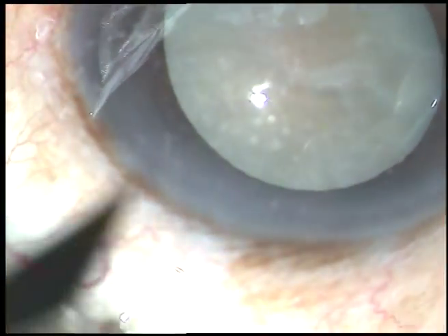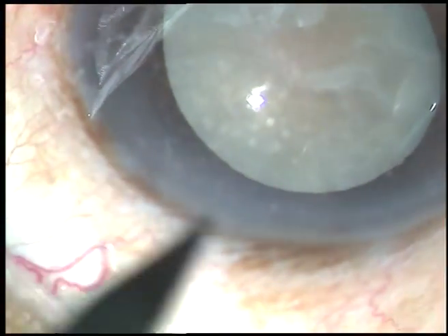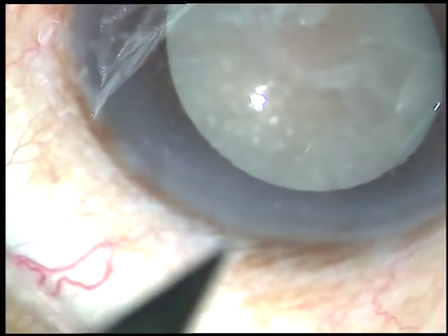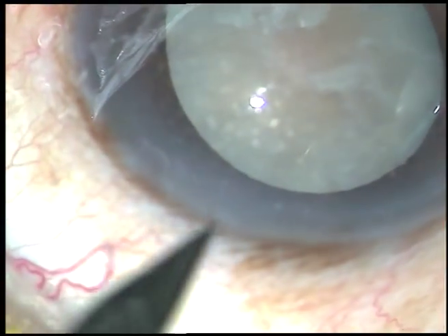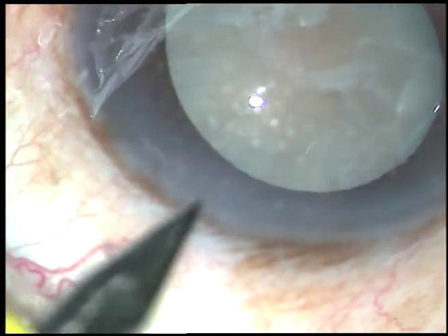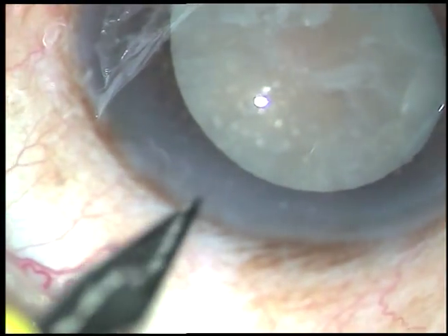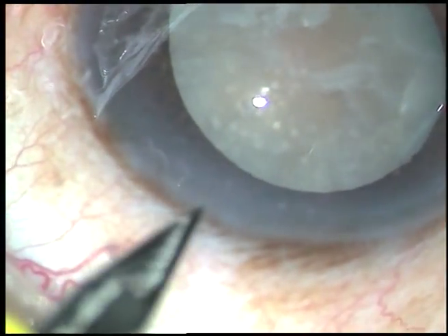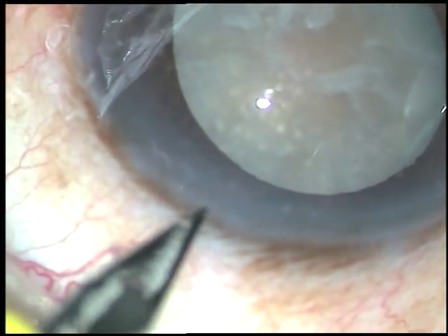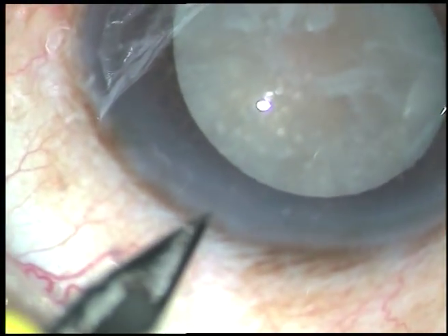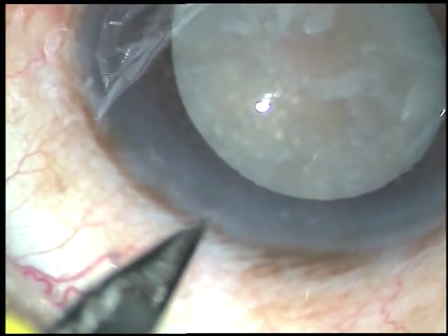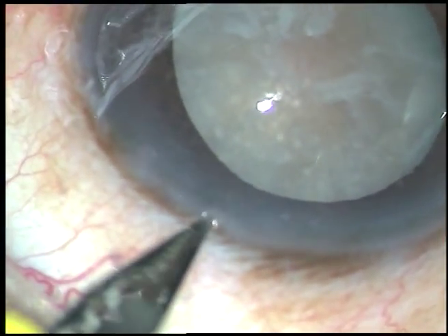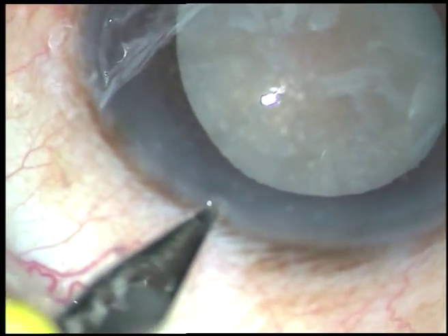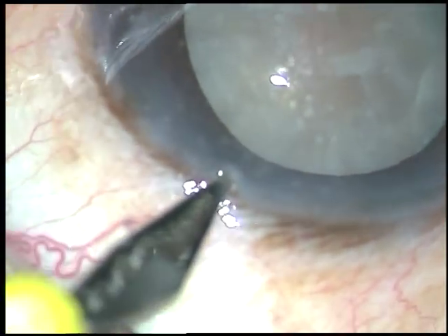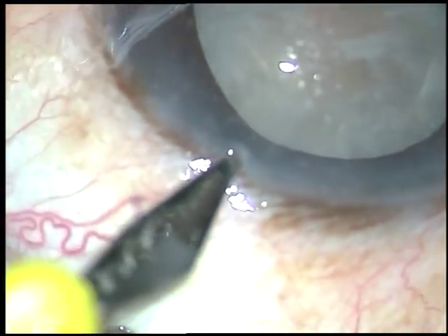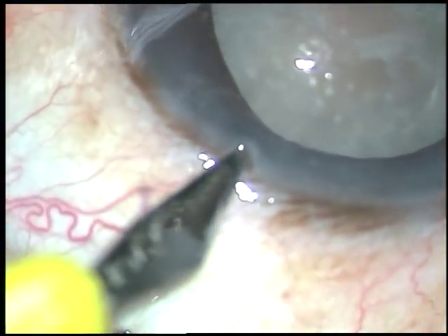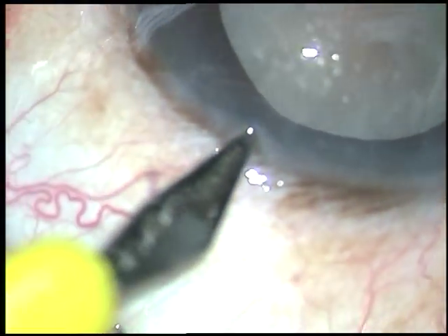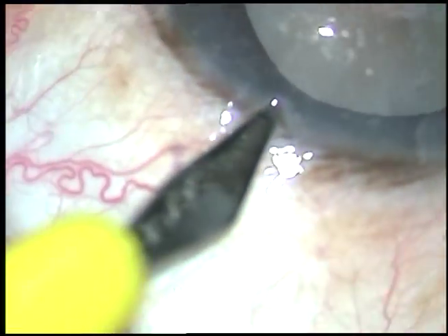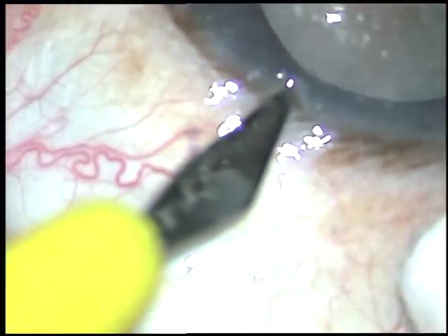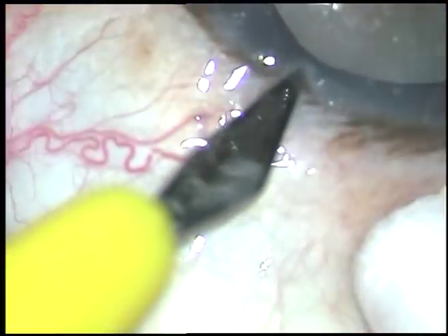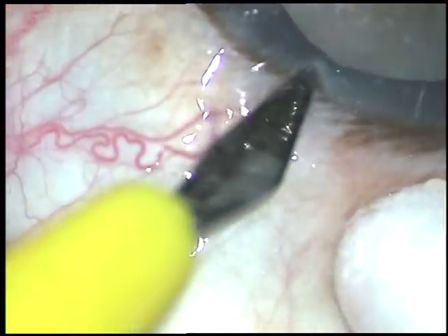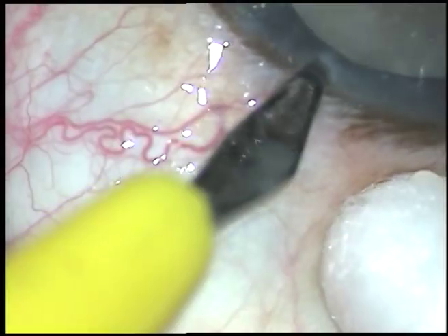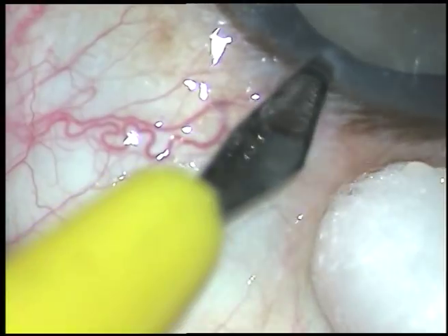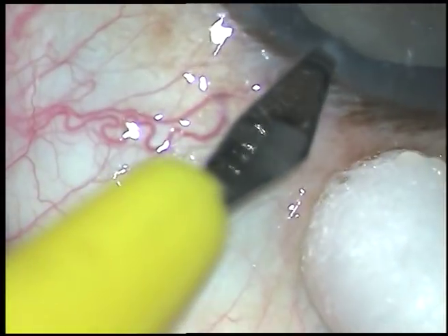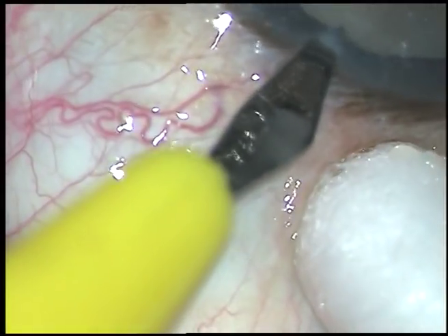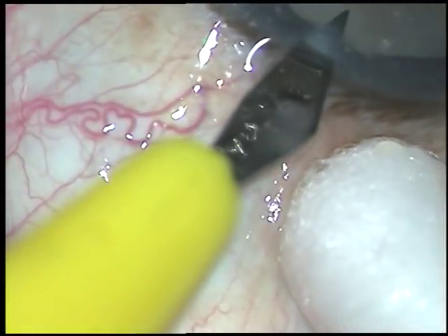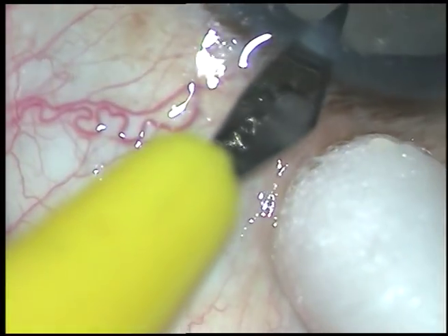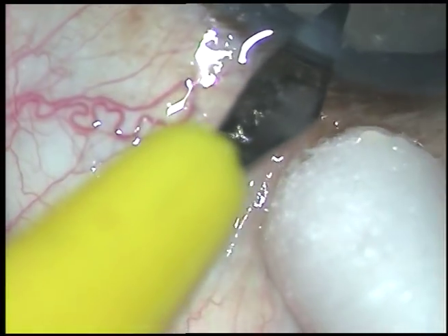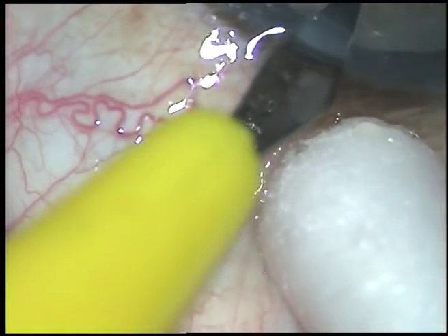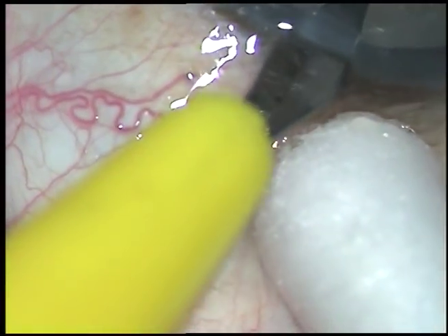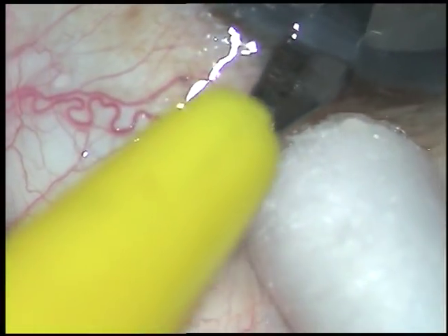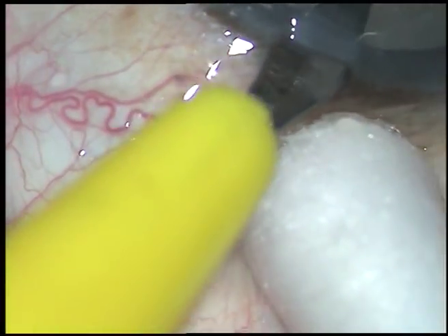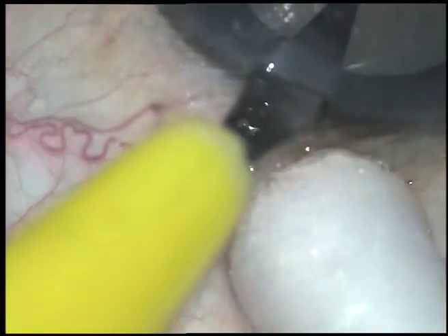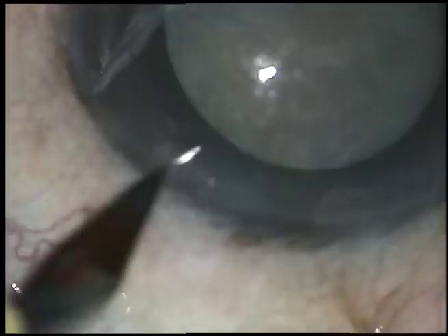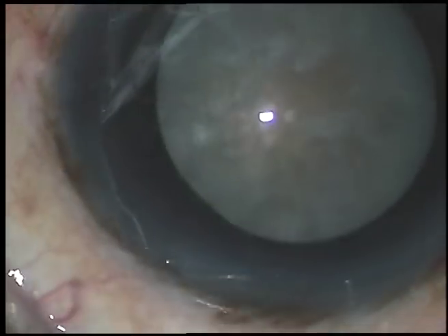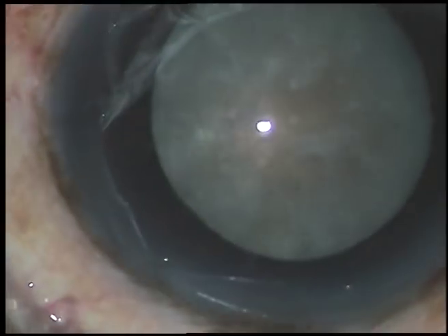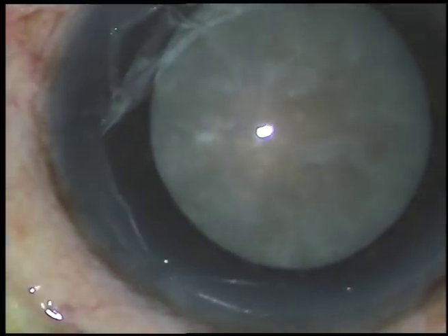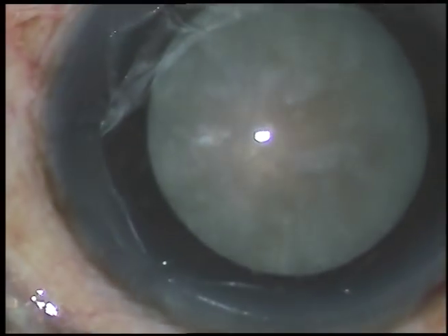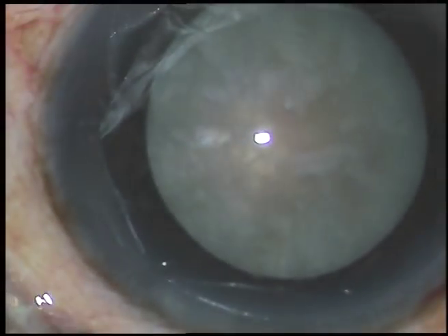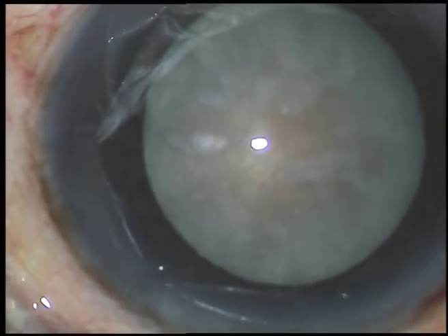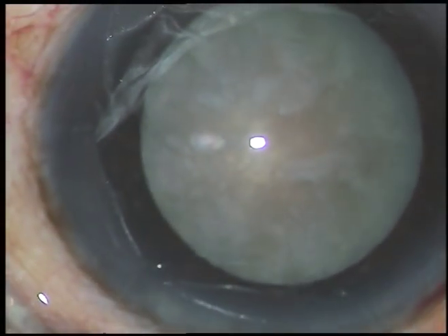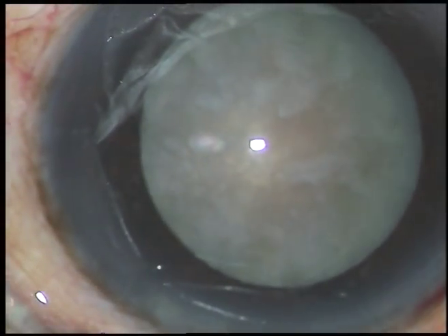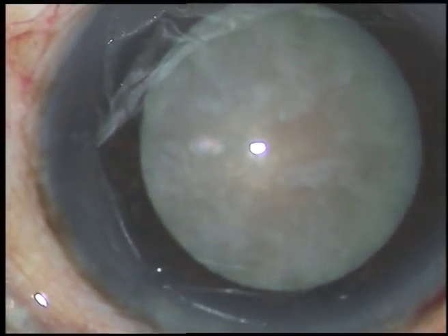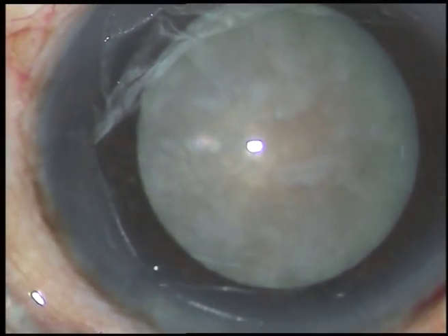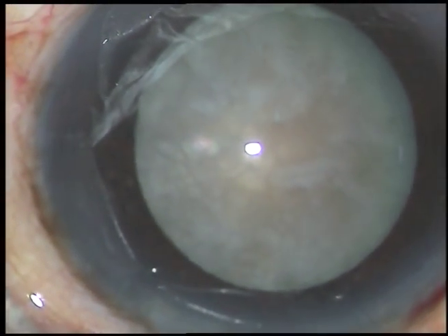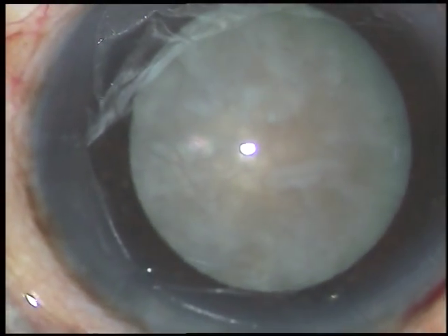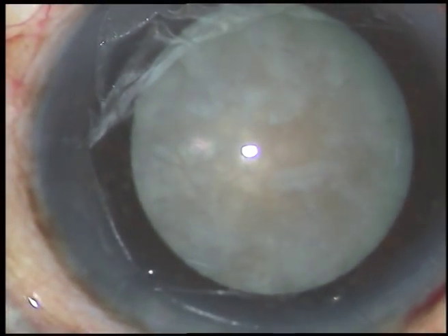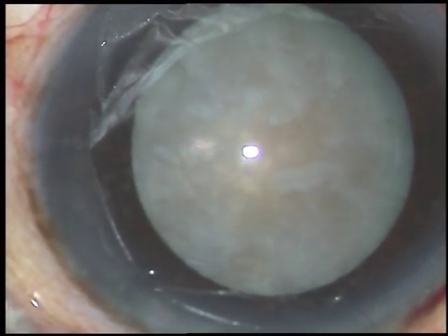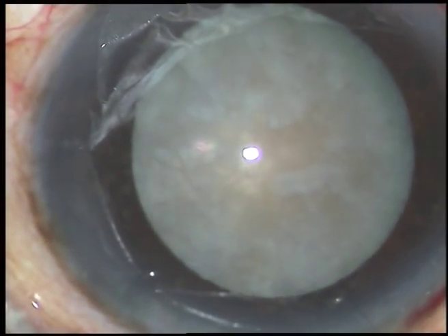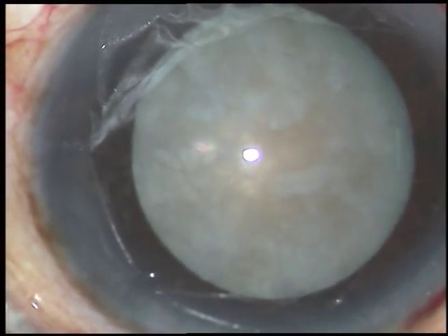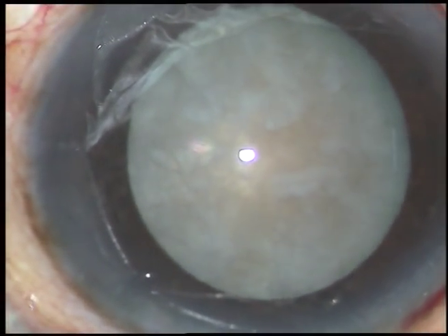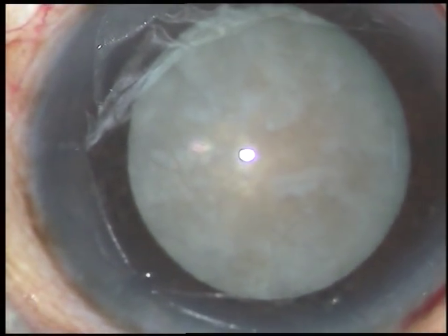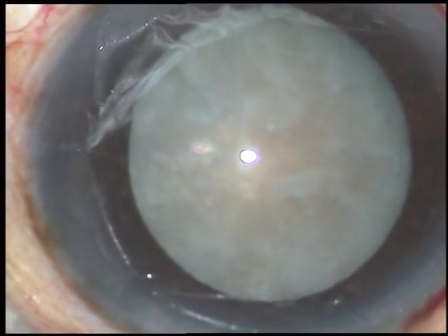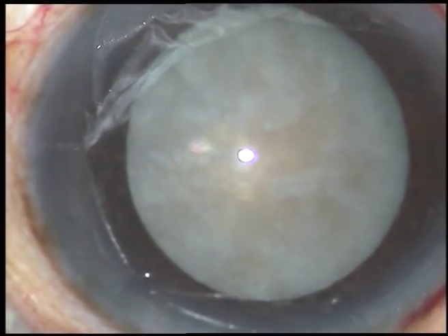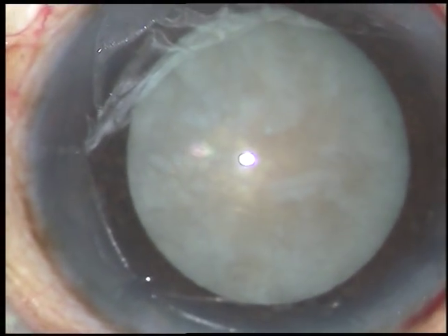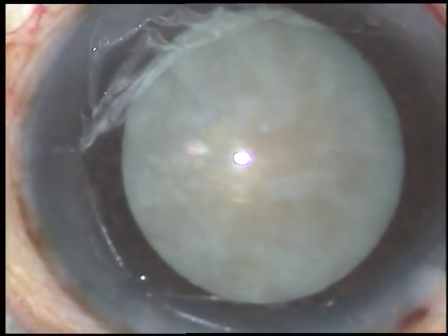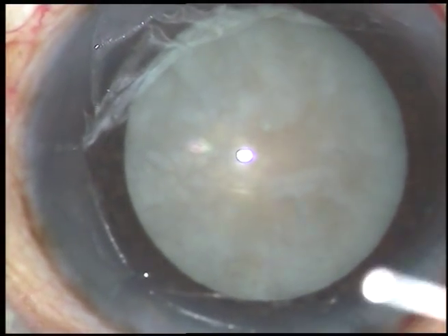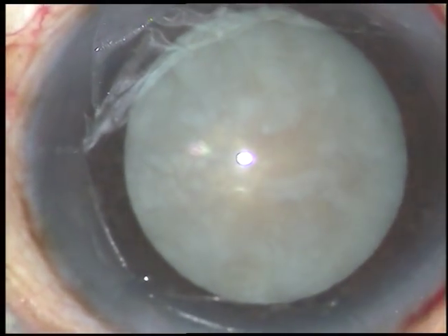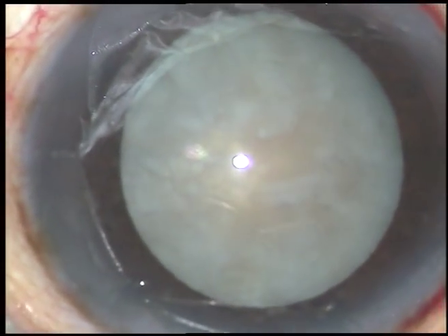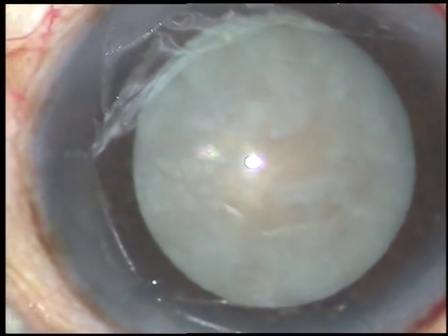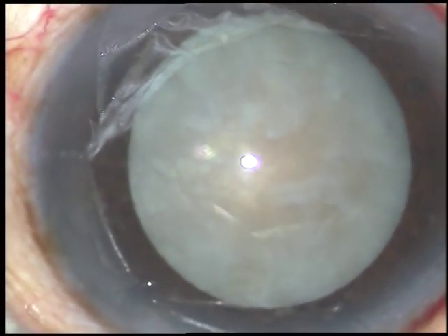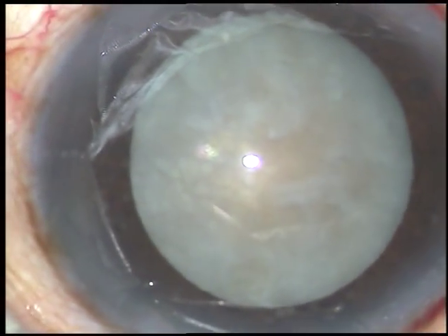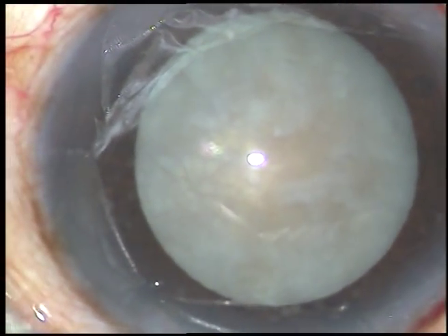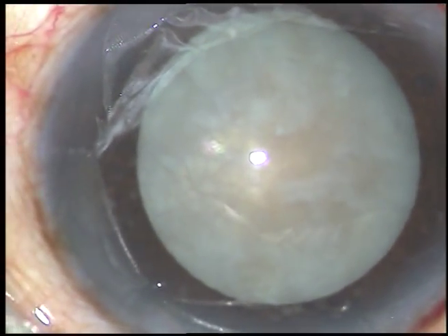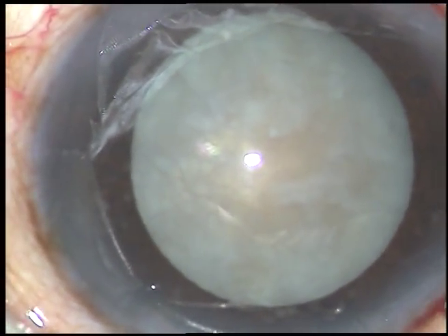And now, this is another side port on the left side, the same distance away from the main incision.